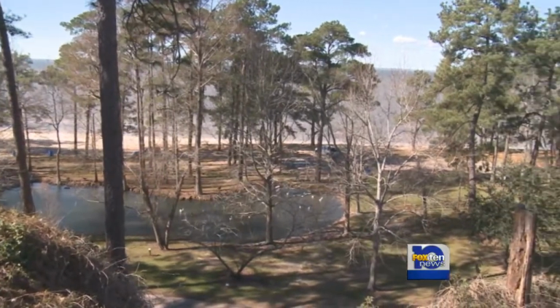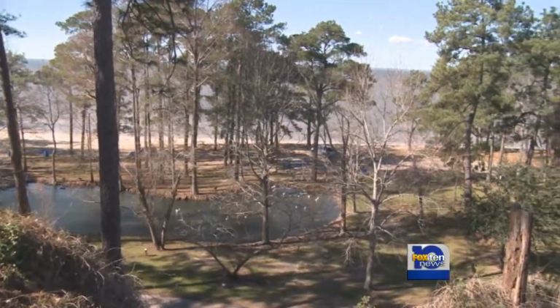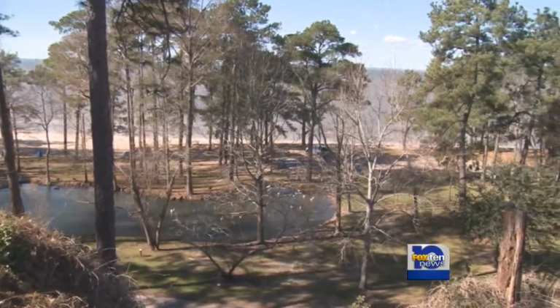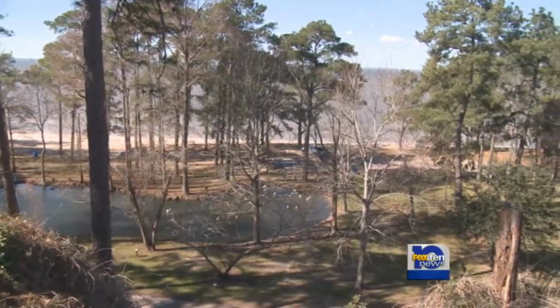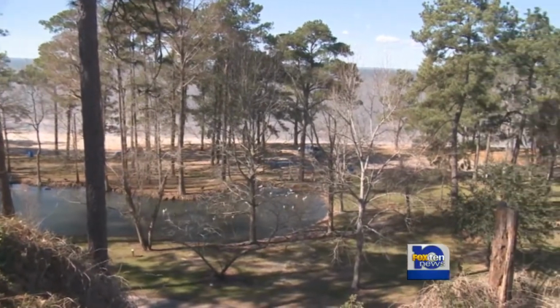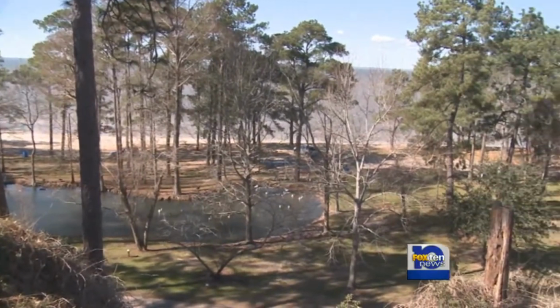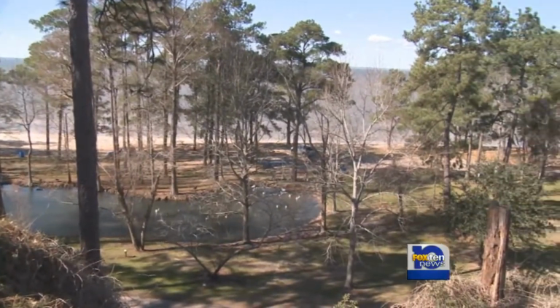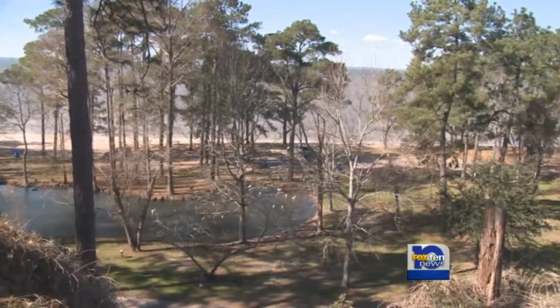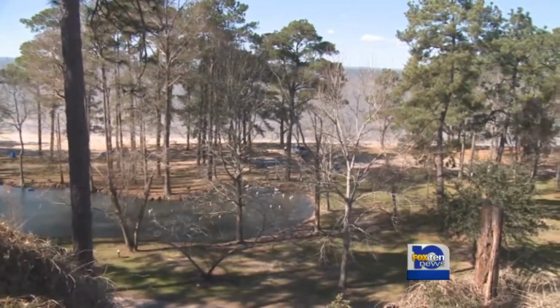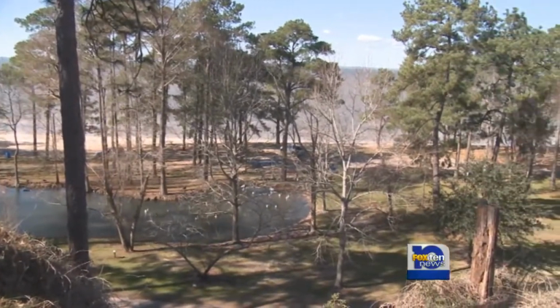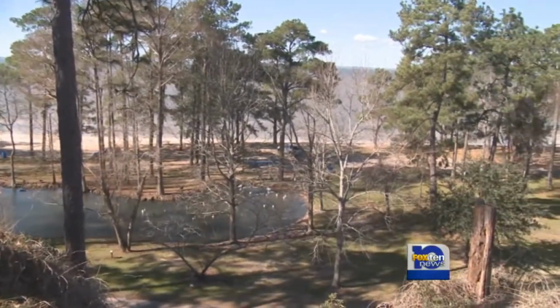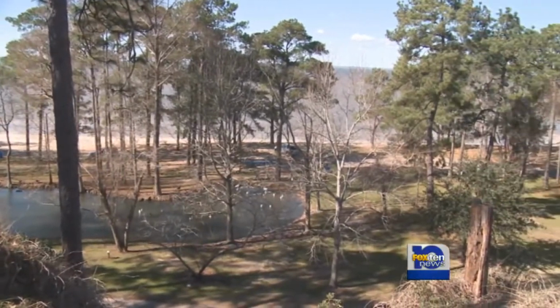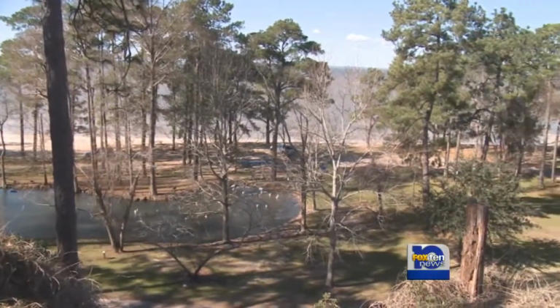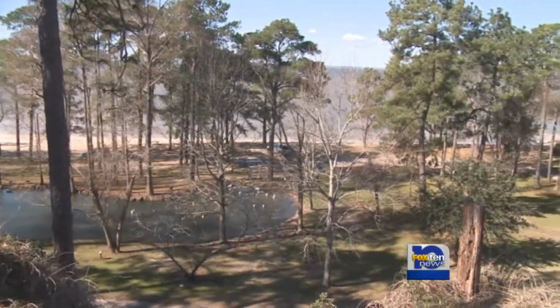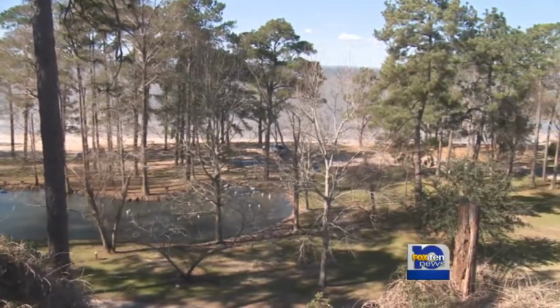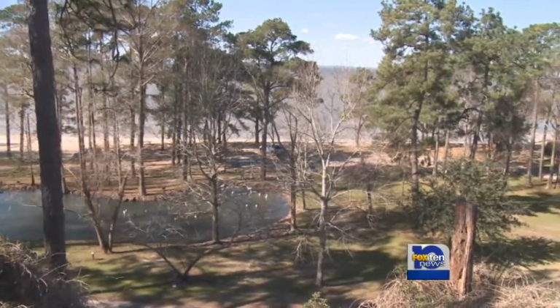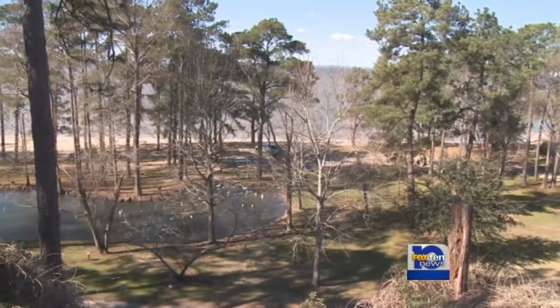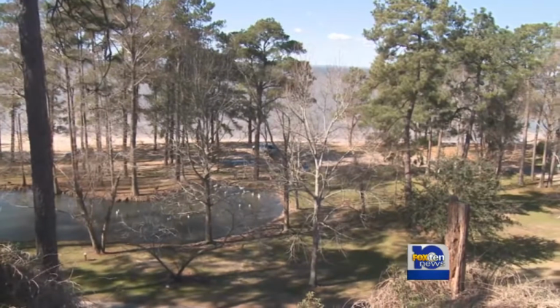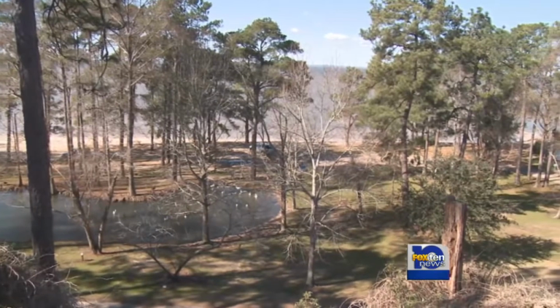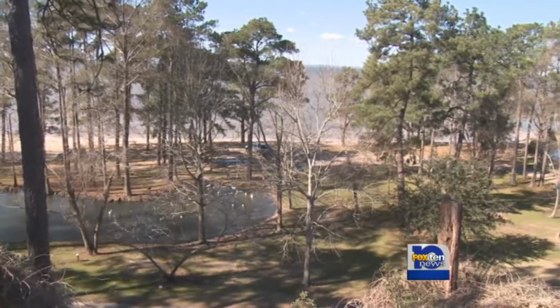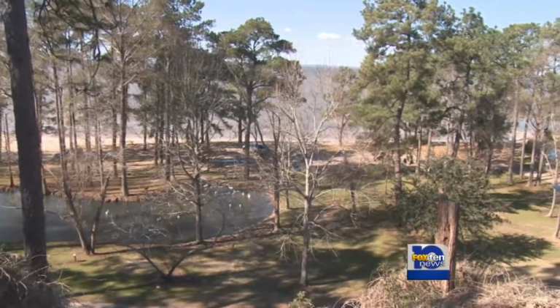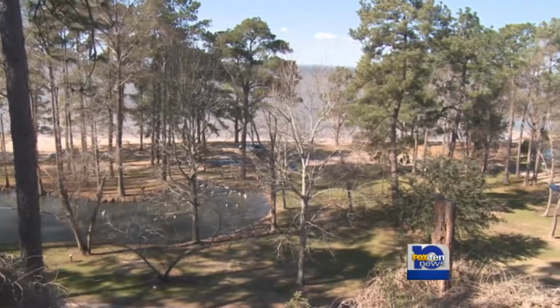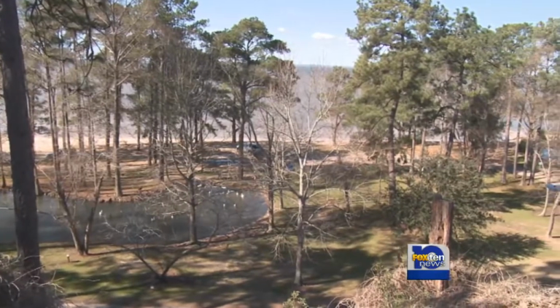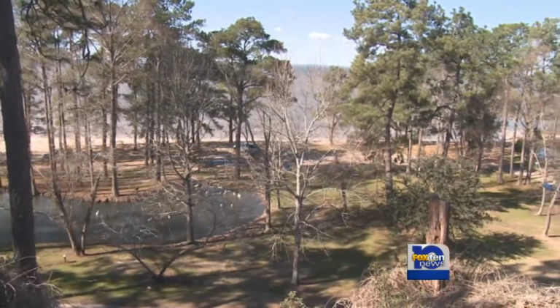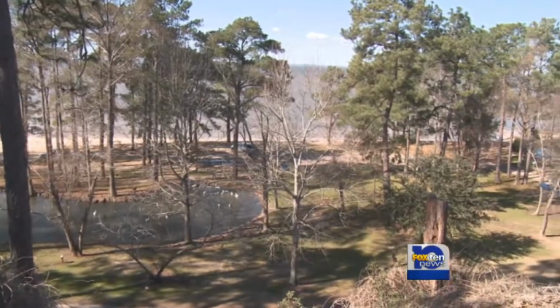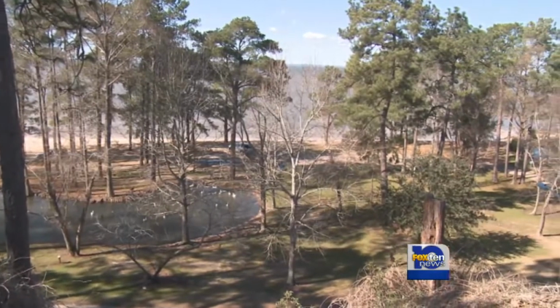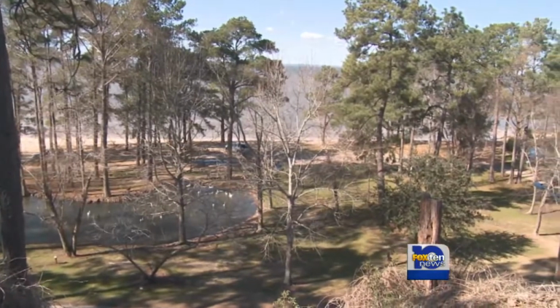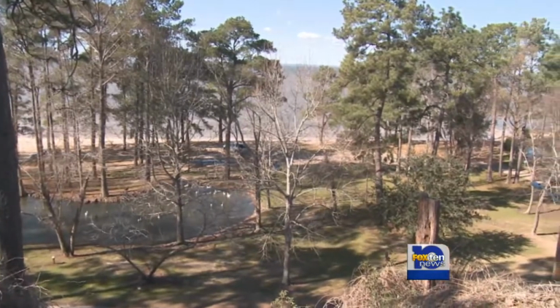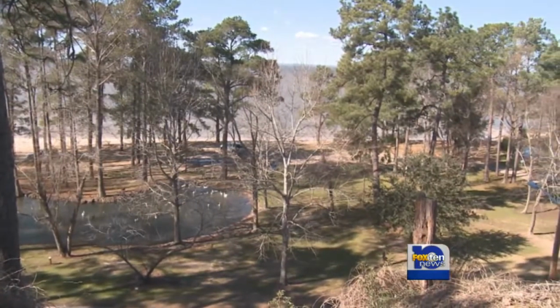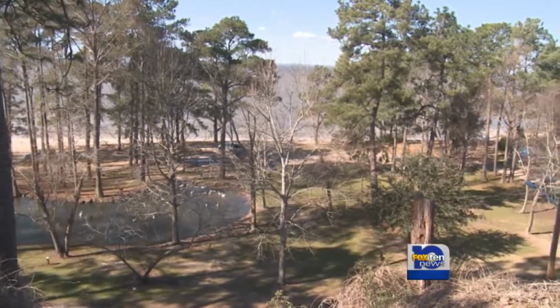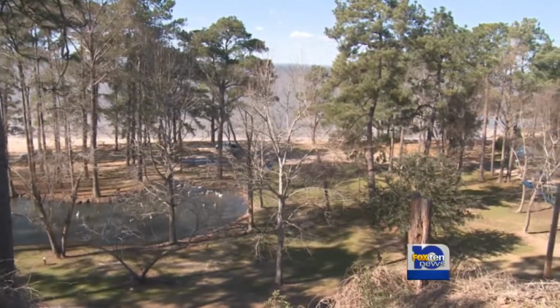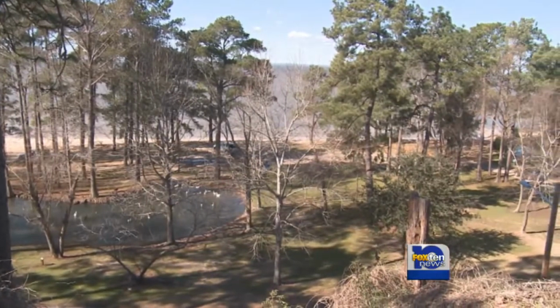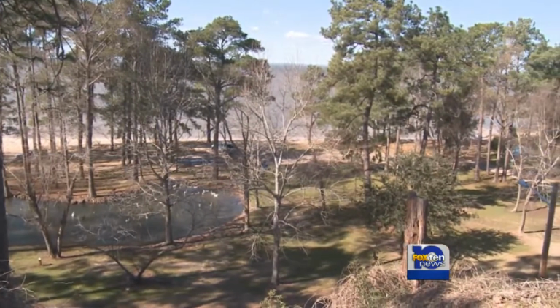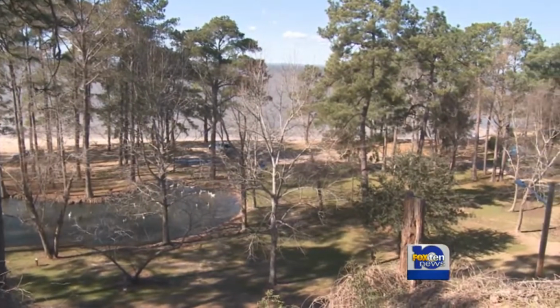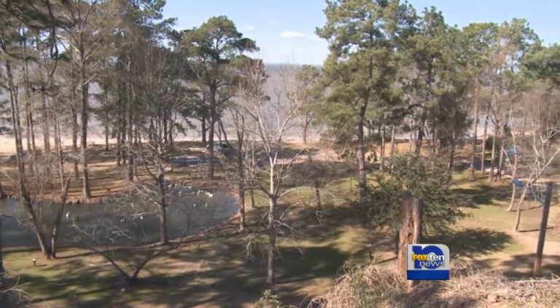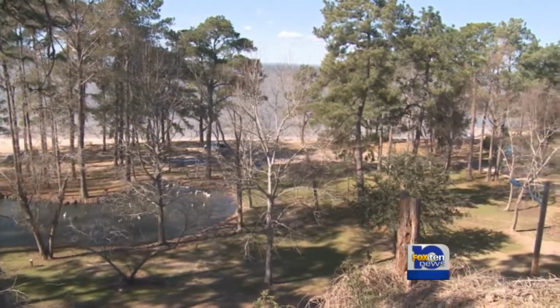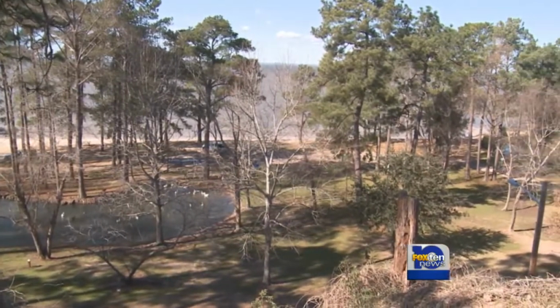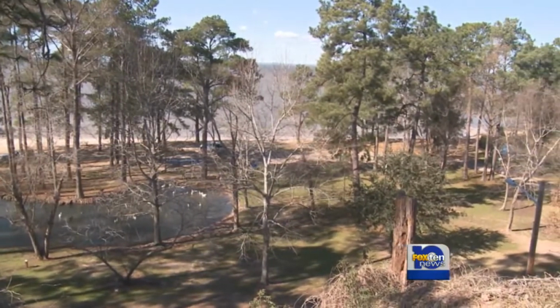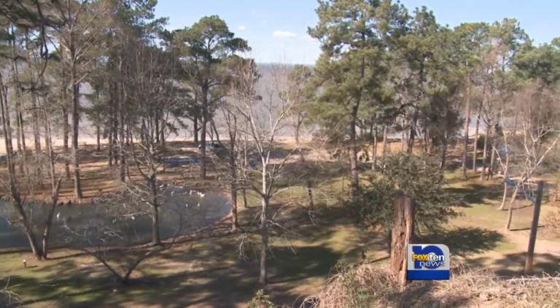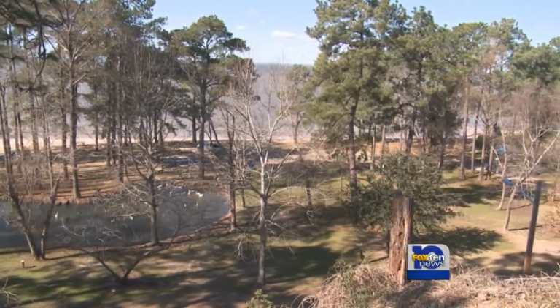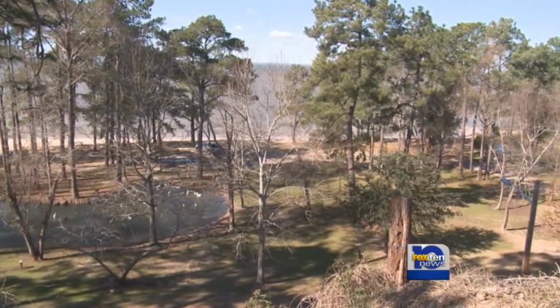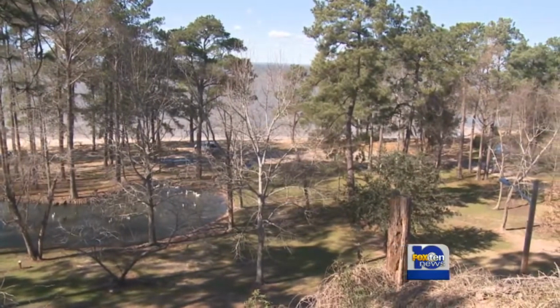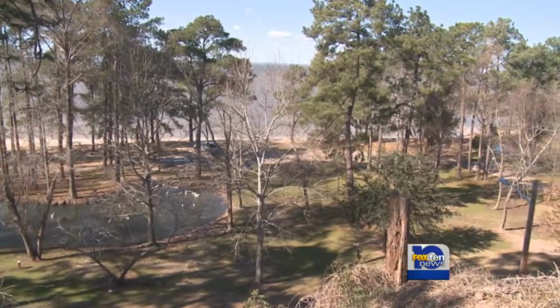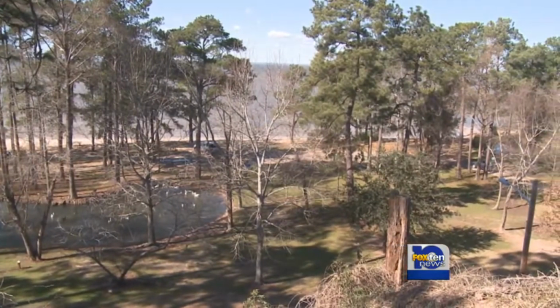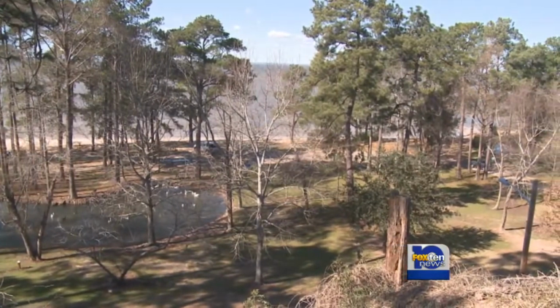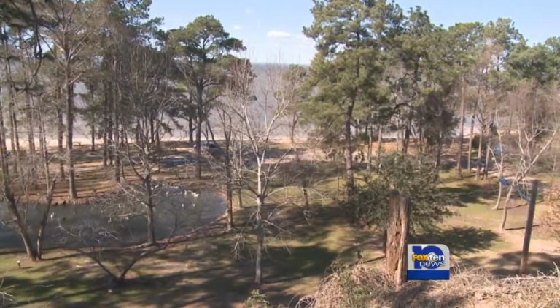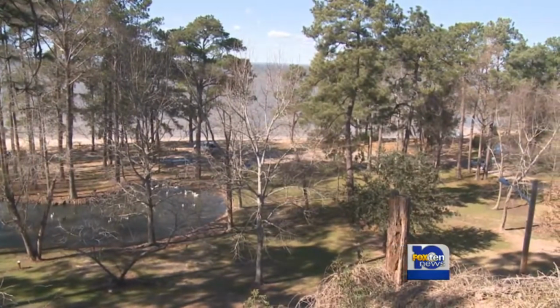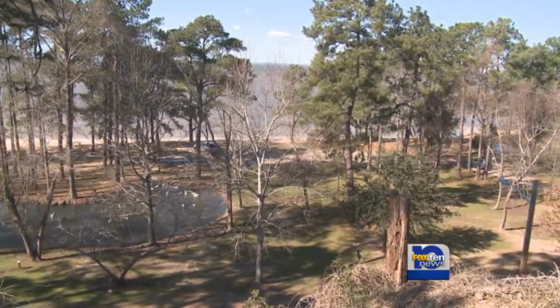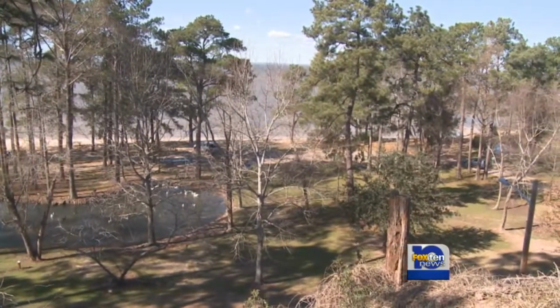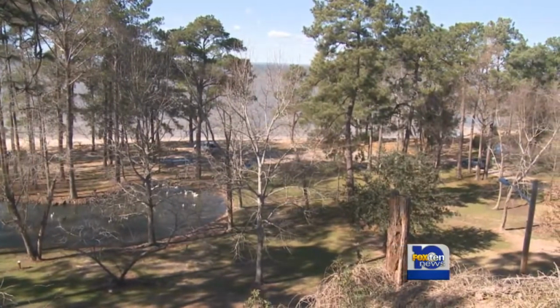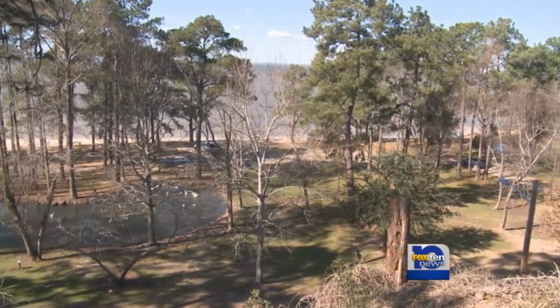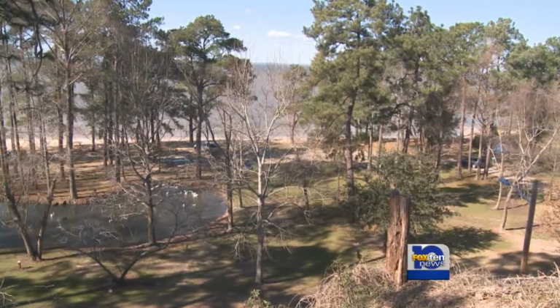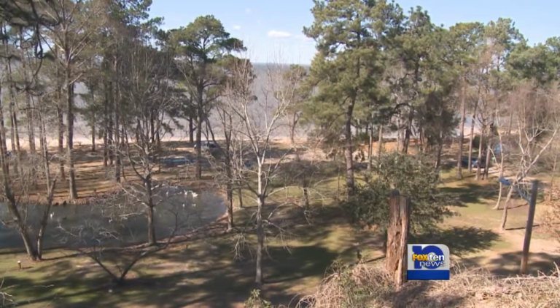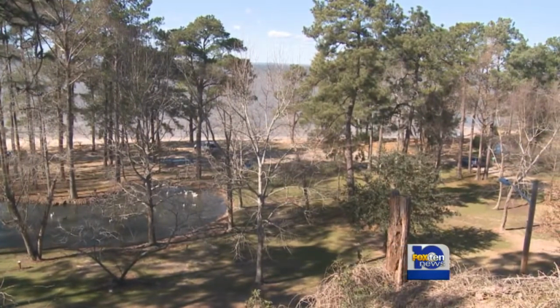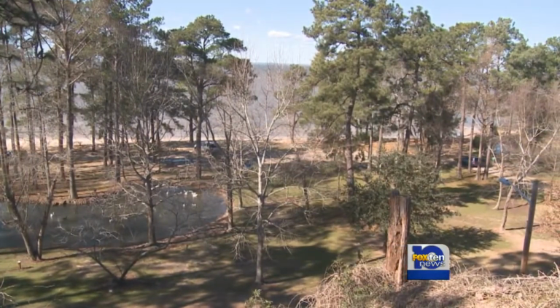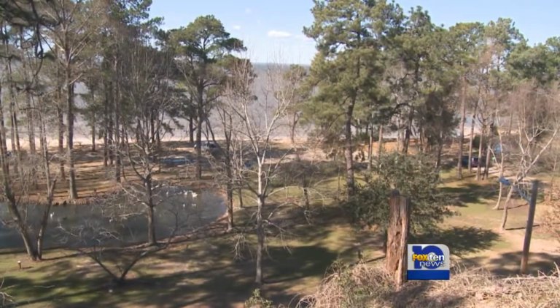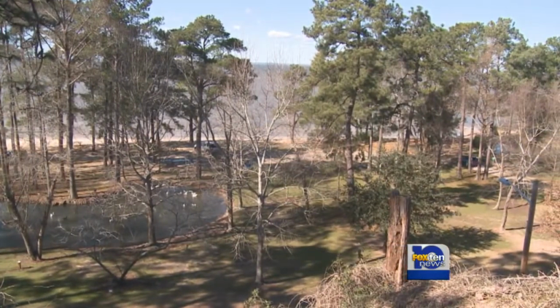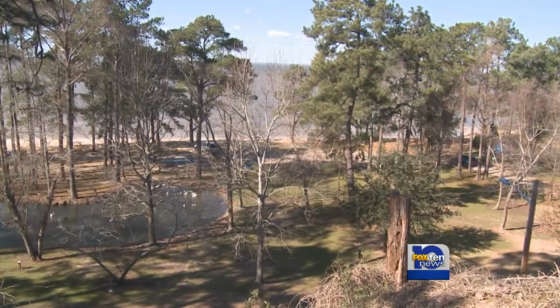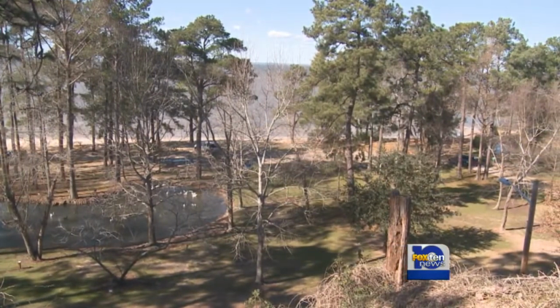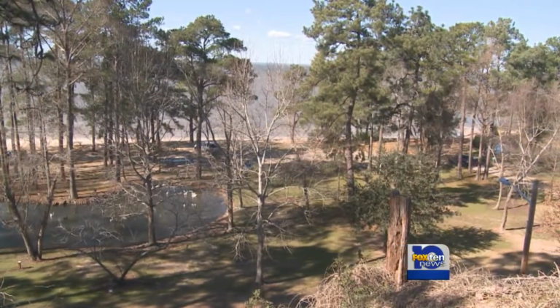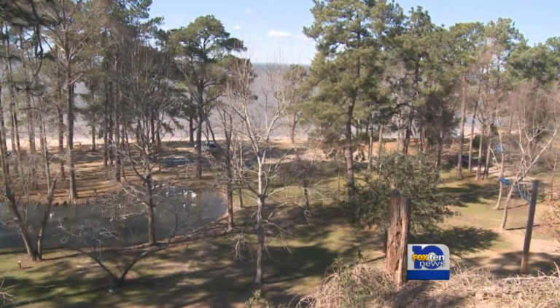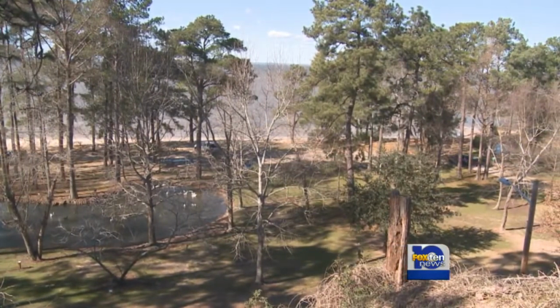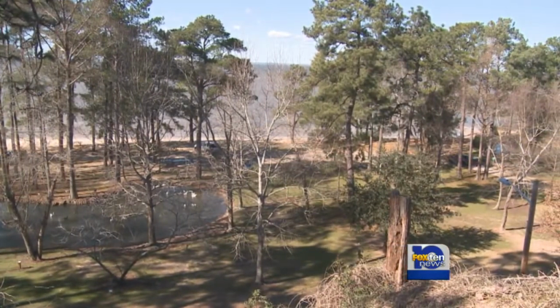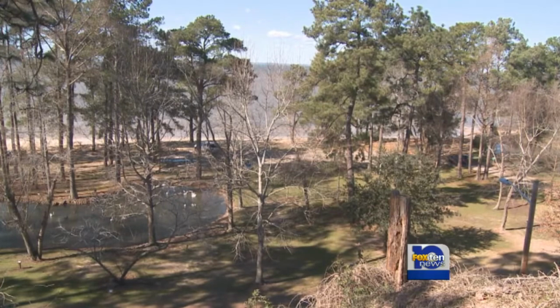And with roads and homes just feet away, any further erosion has to be prevented. In Fairhope, Matt Barrentine, Fox 10 News.